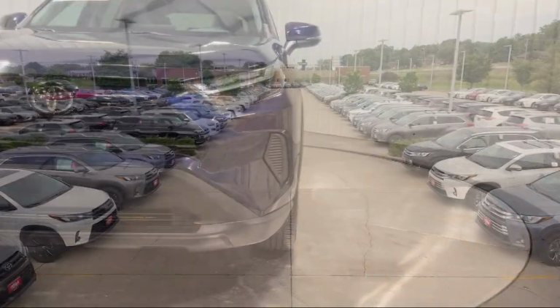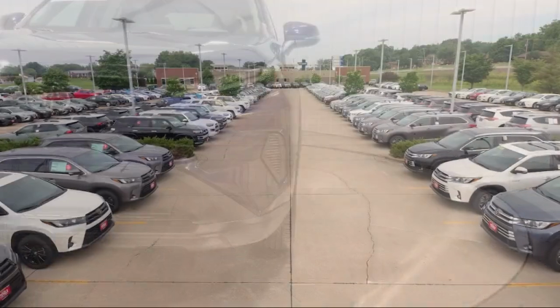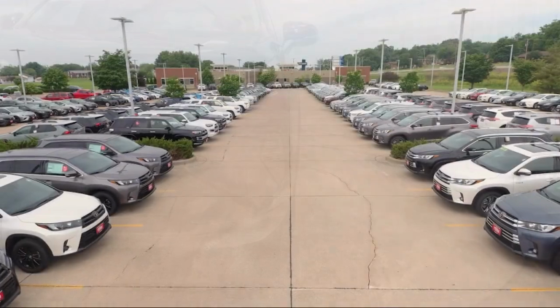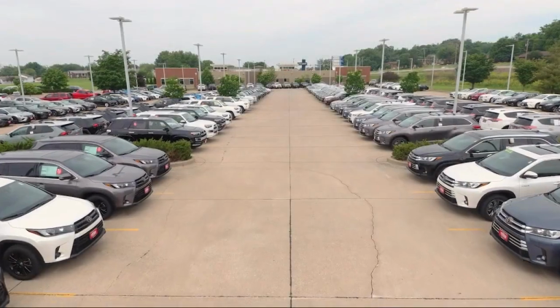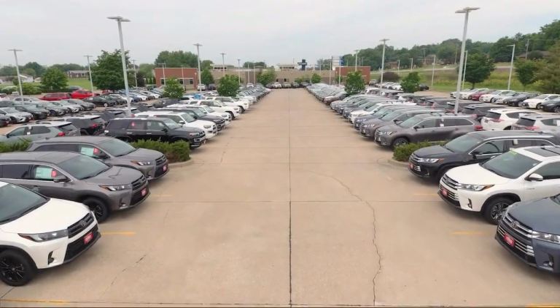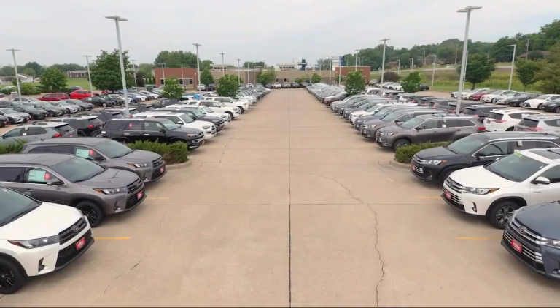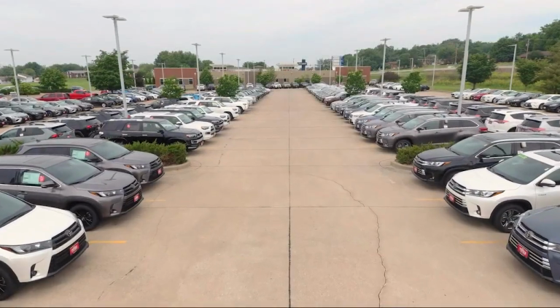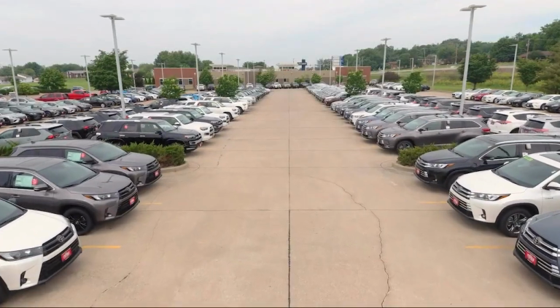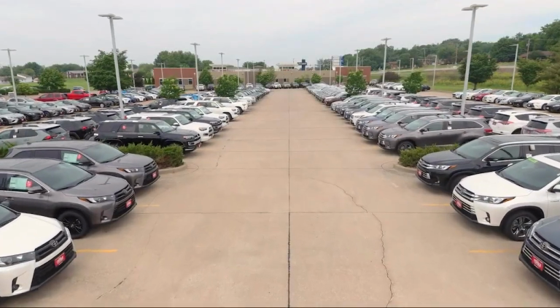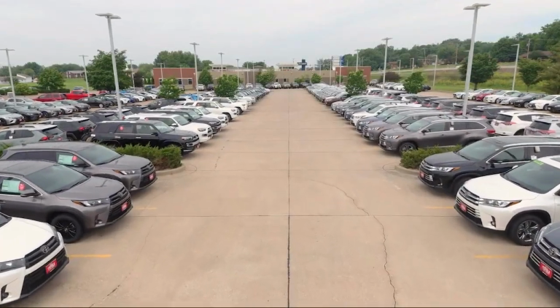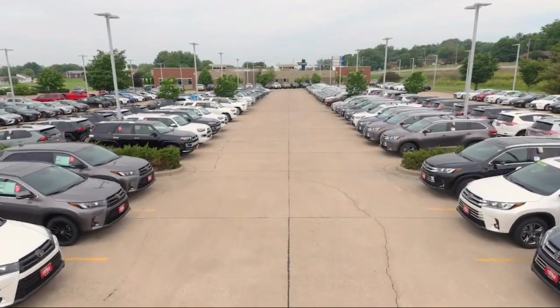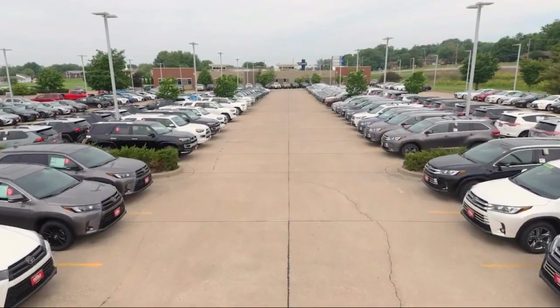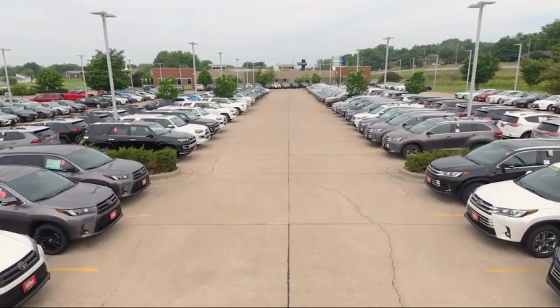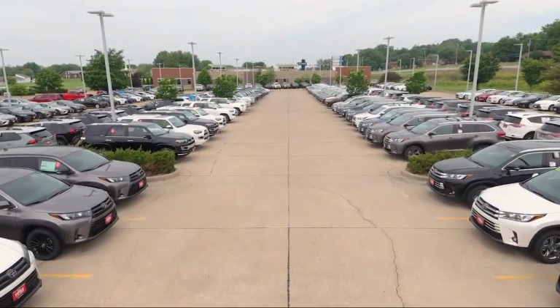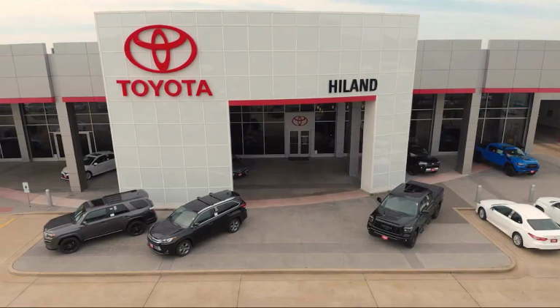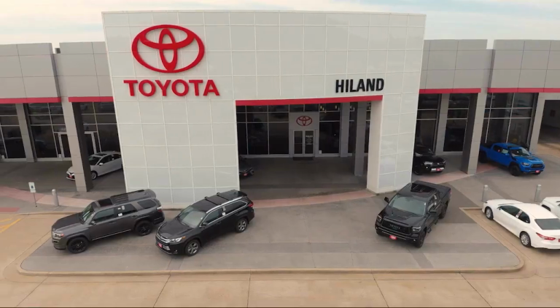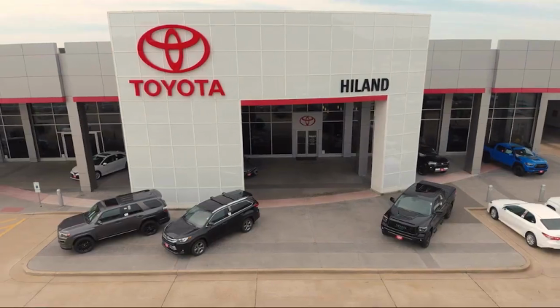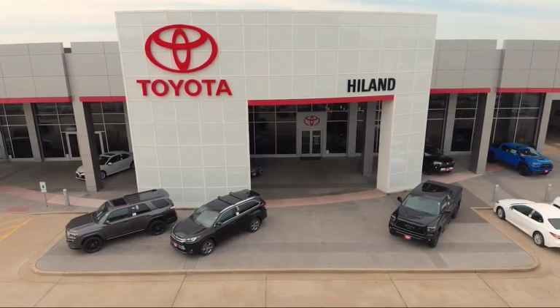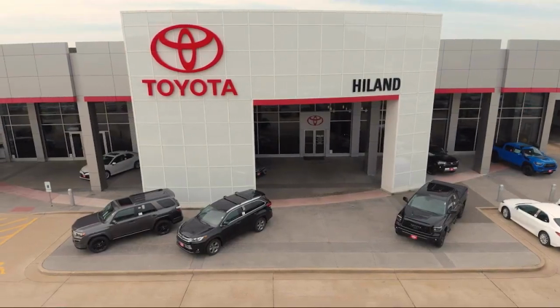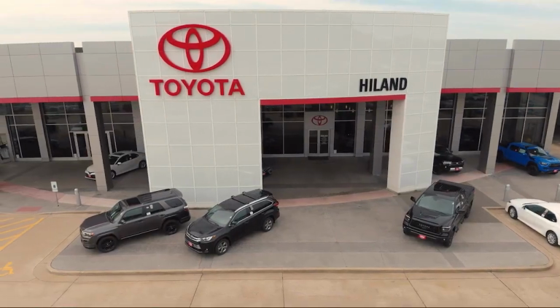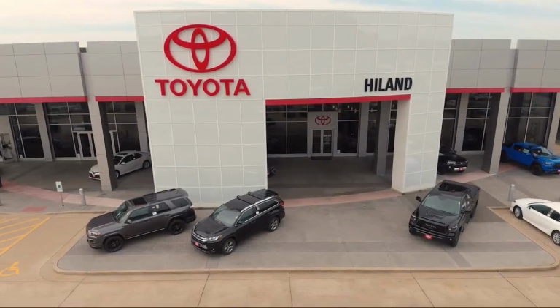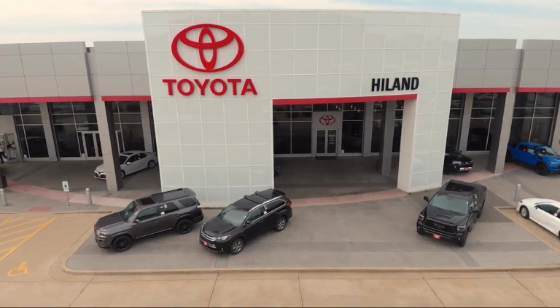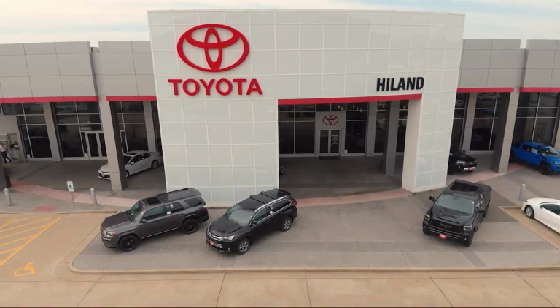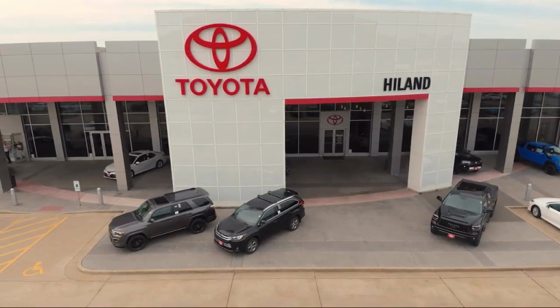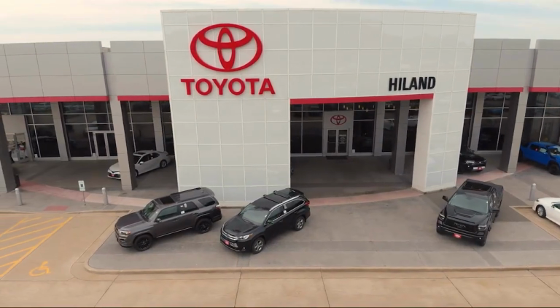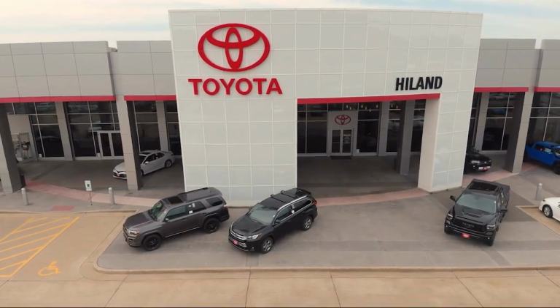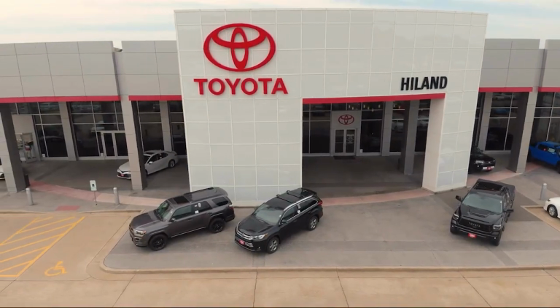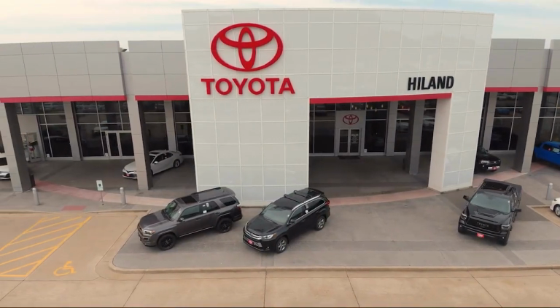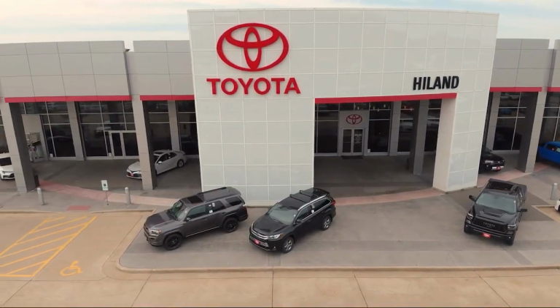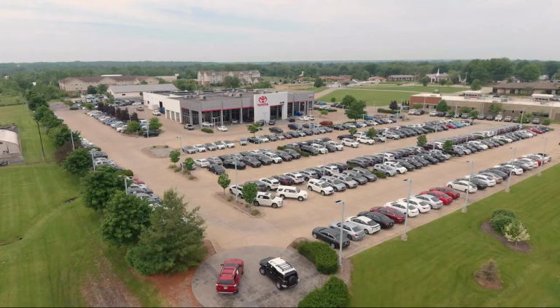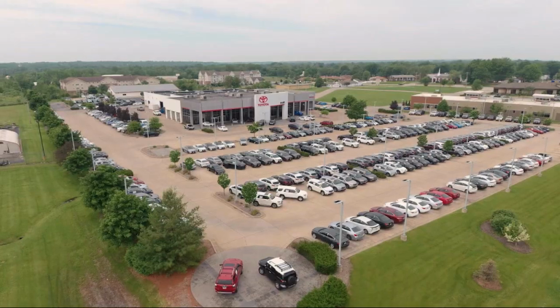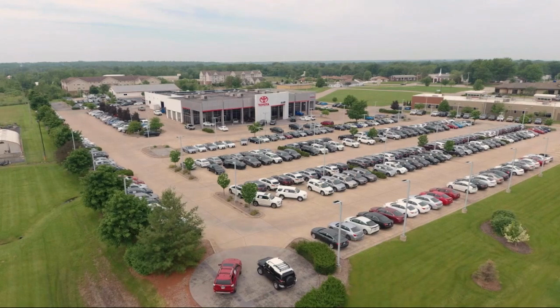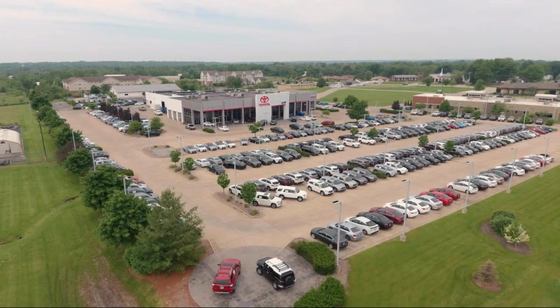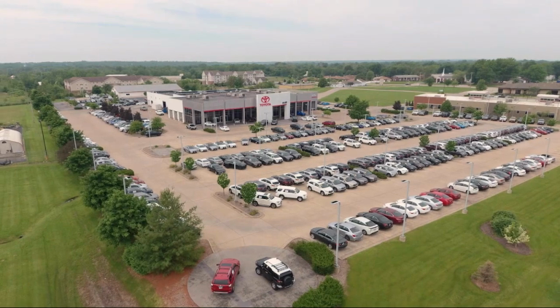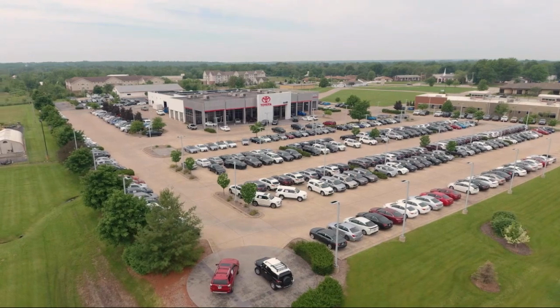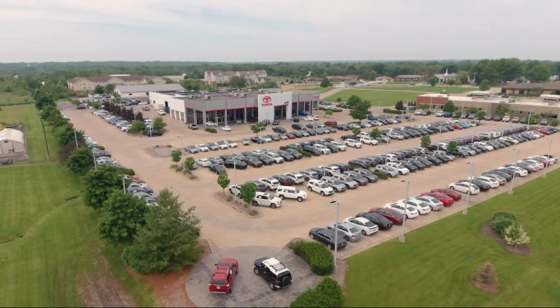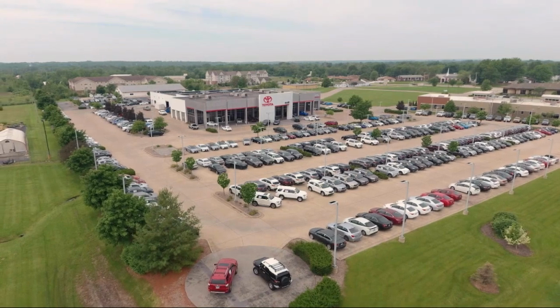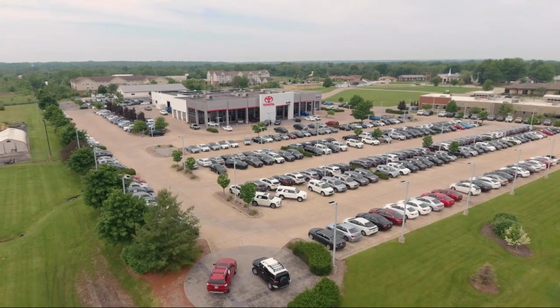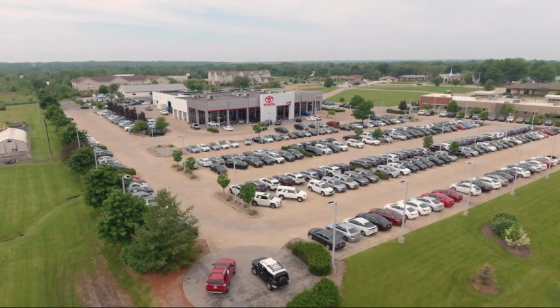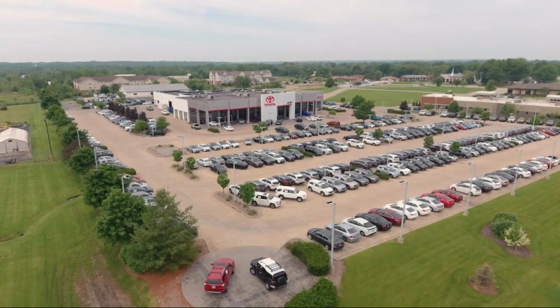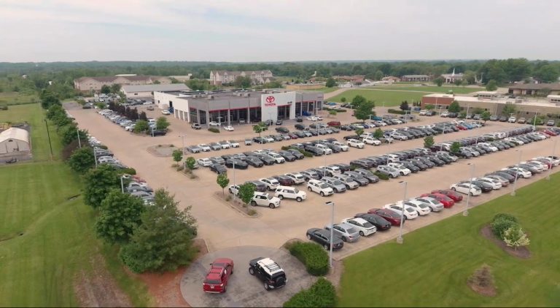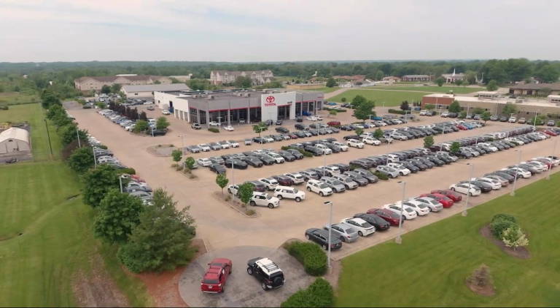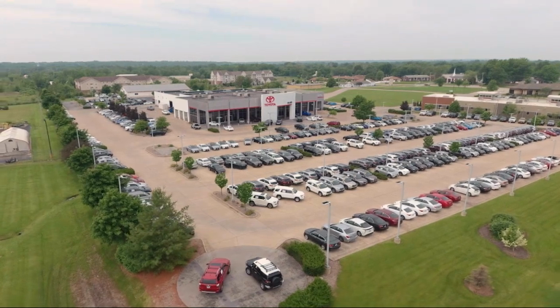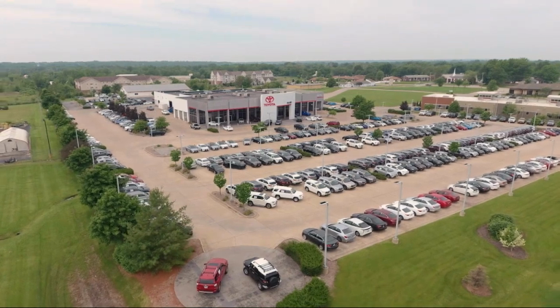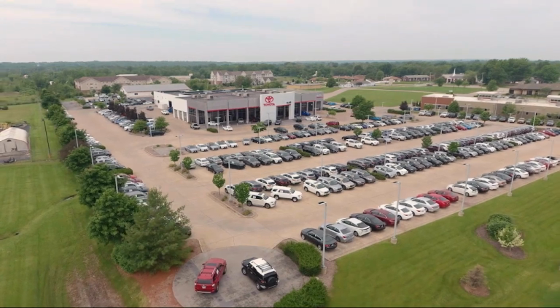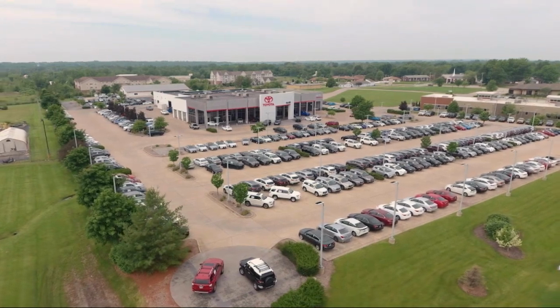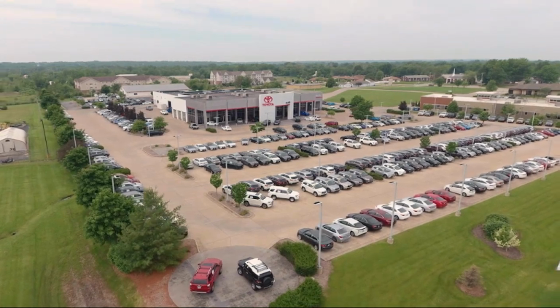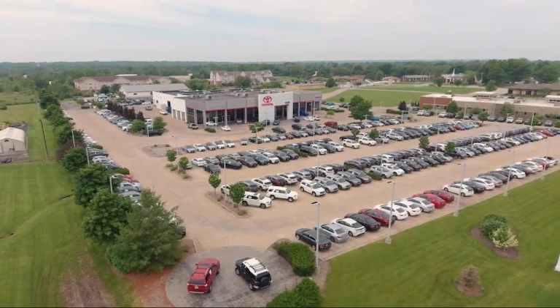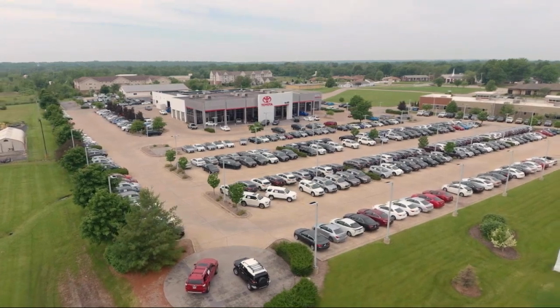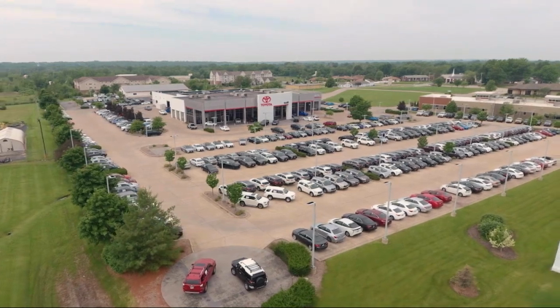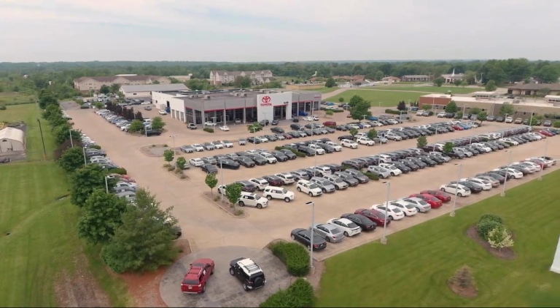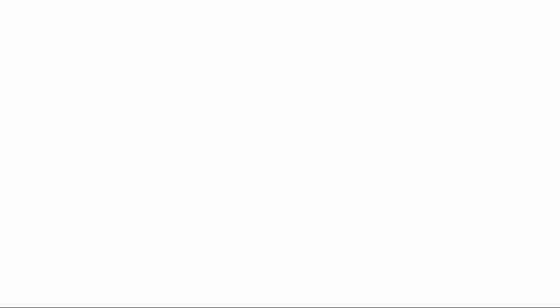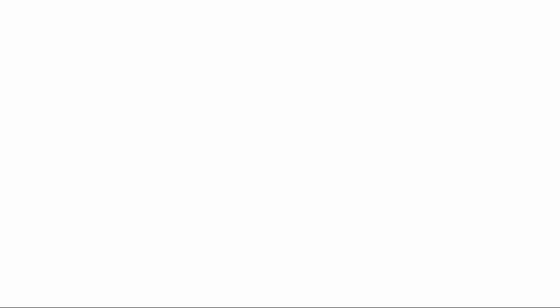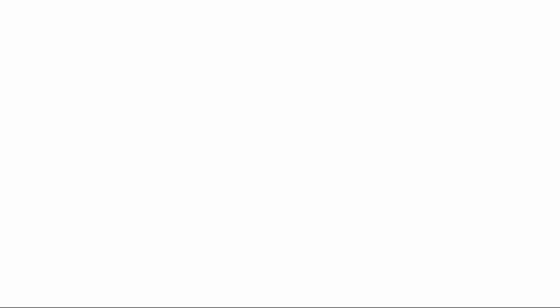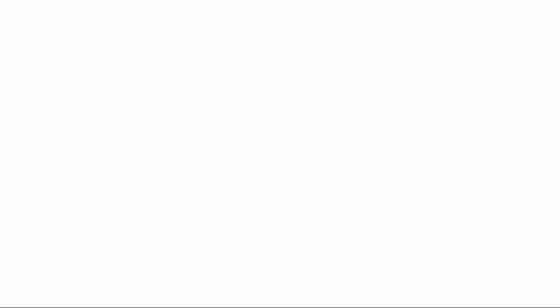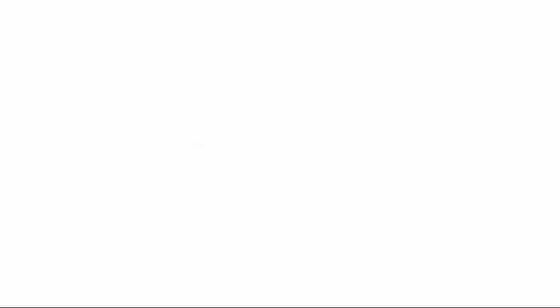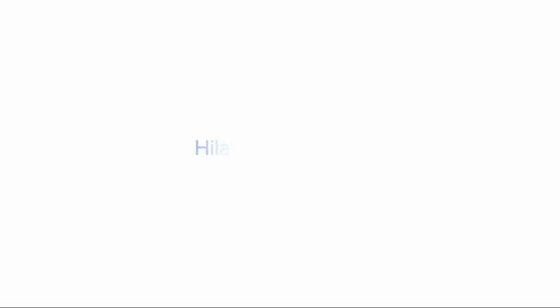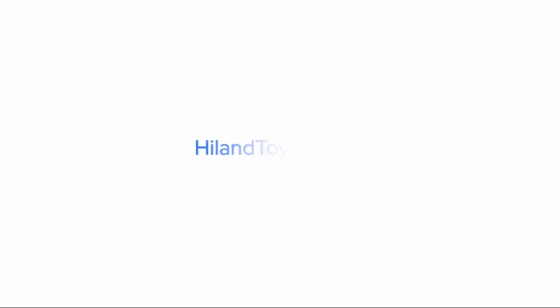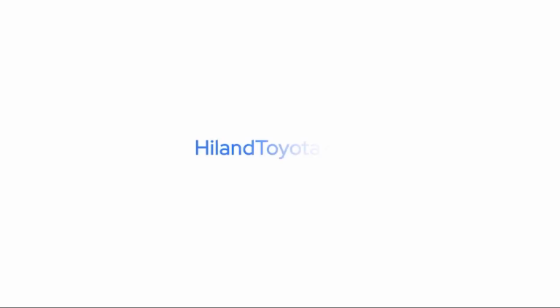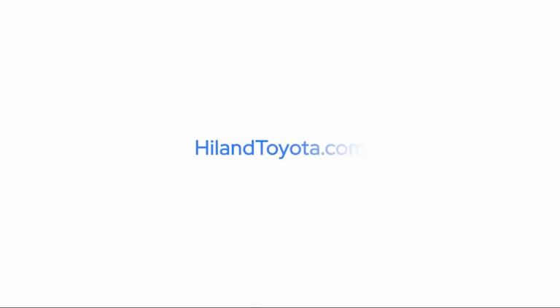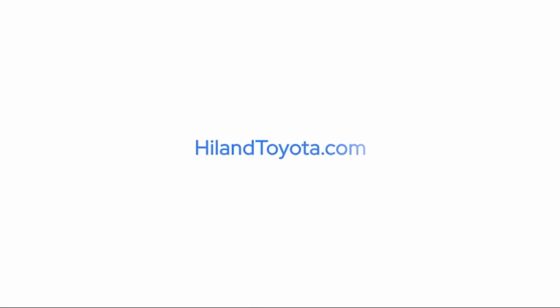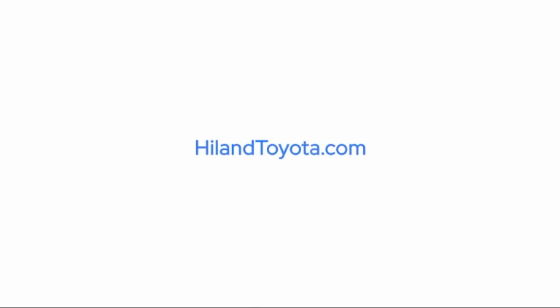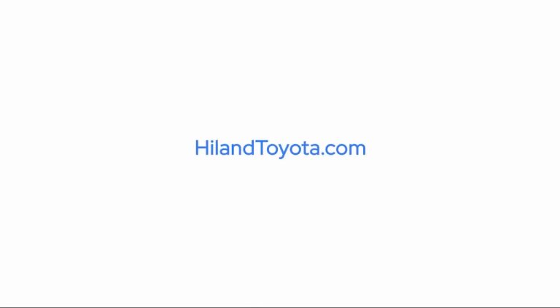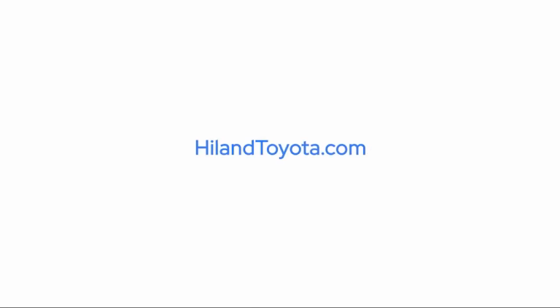Visit our friendly and knowledgeable staff today at our dealership on John Deere Road and 53rd Street, Moline, or online at highlandtoyota.com. We've got the inventory.